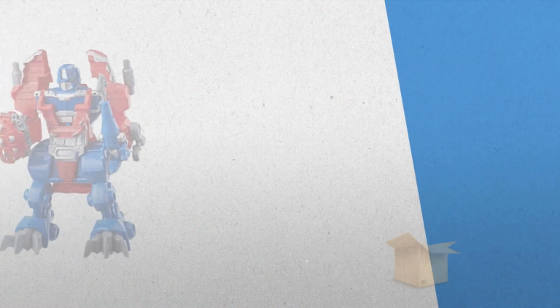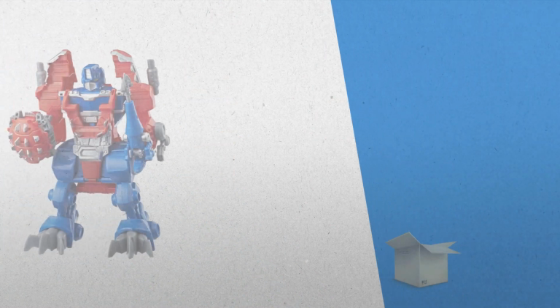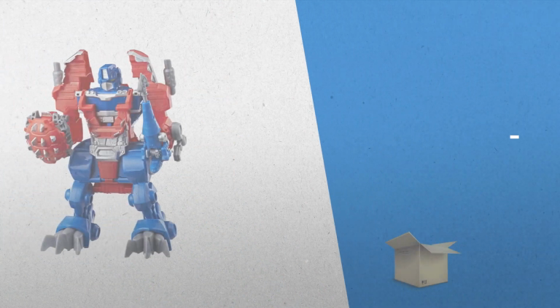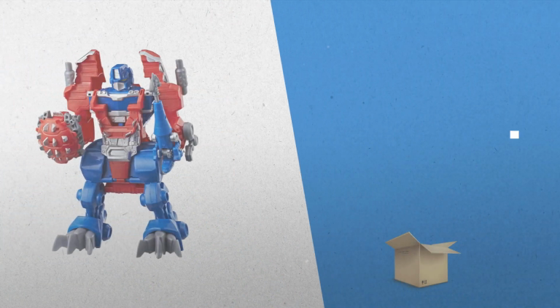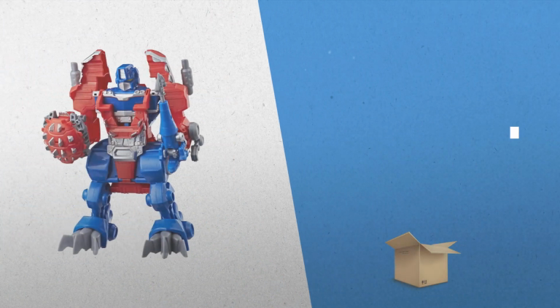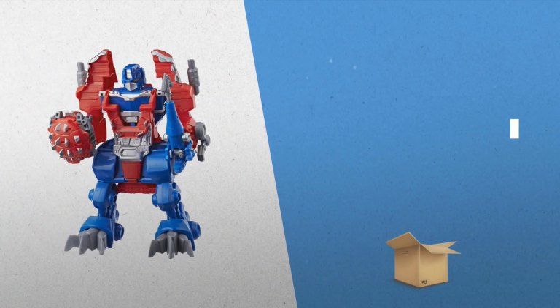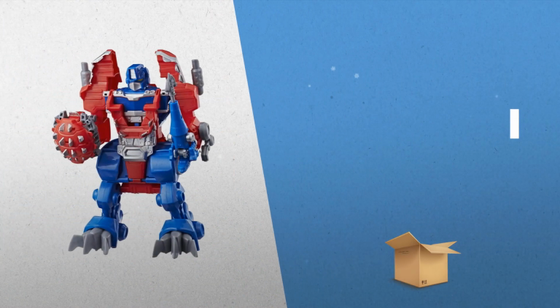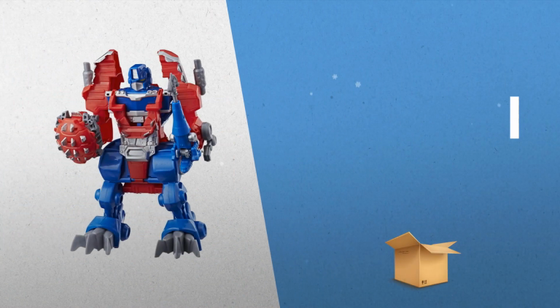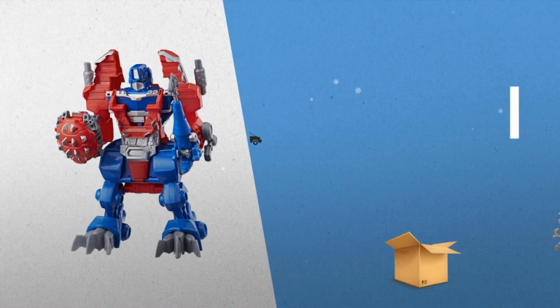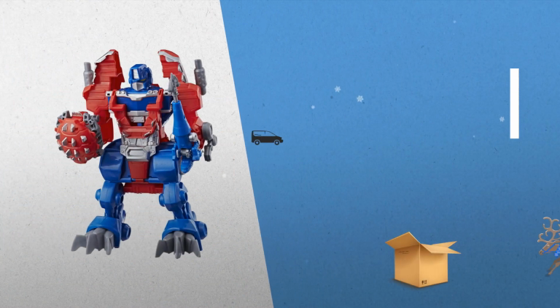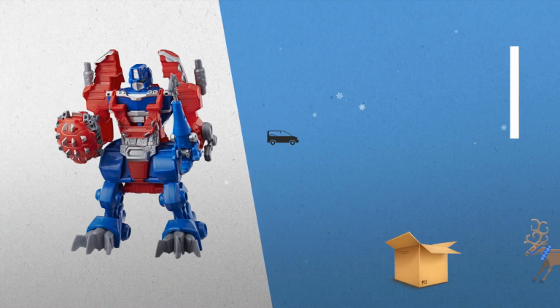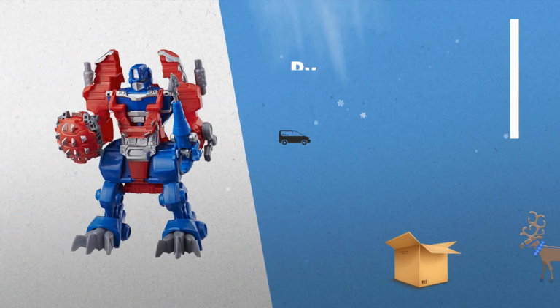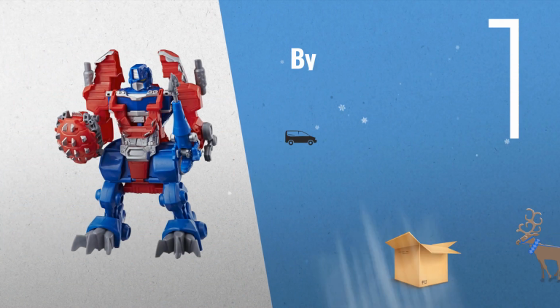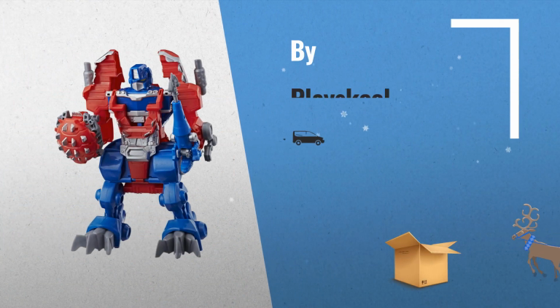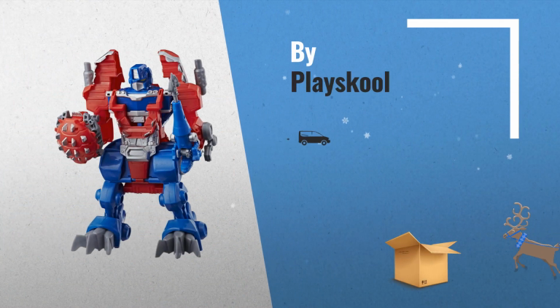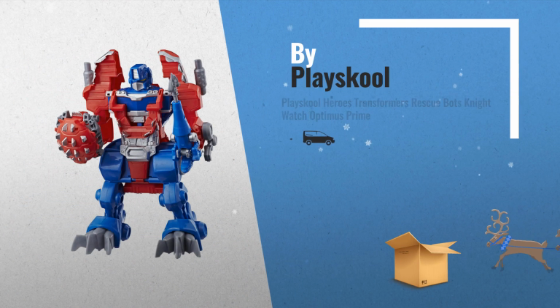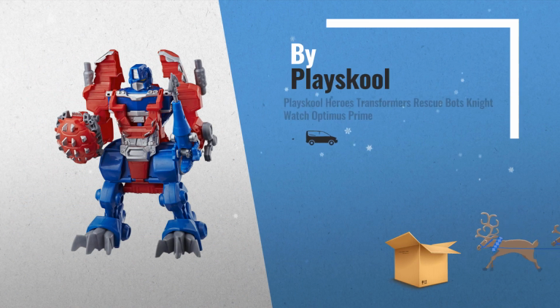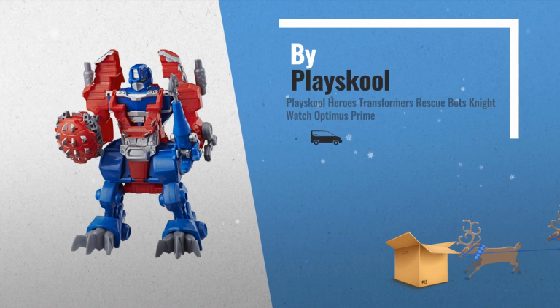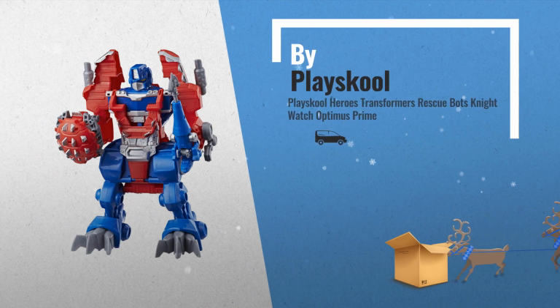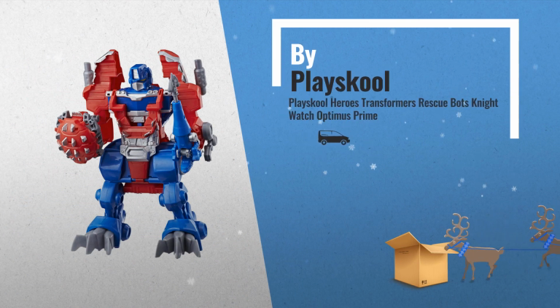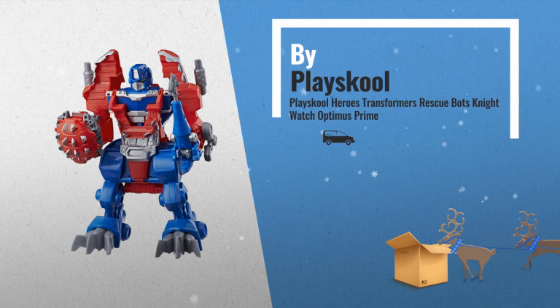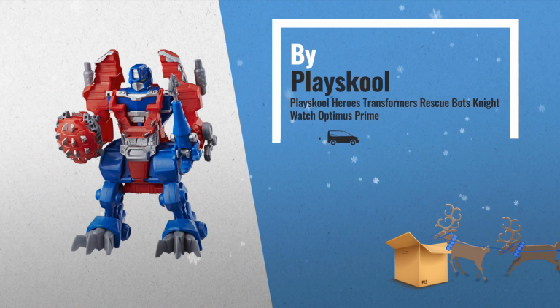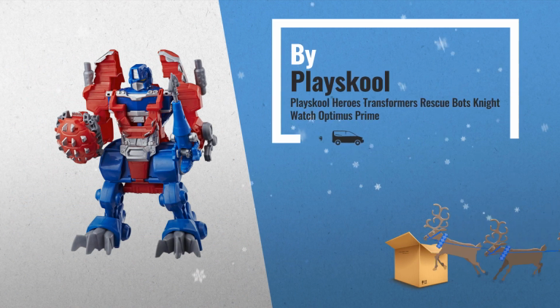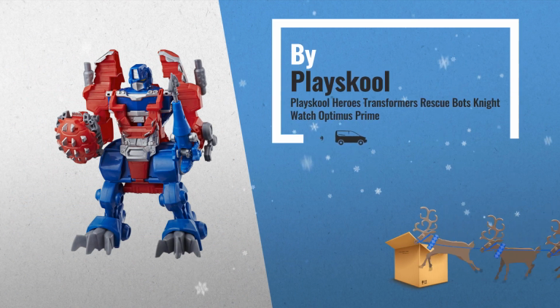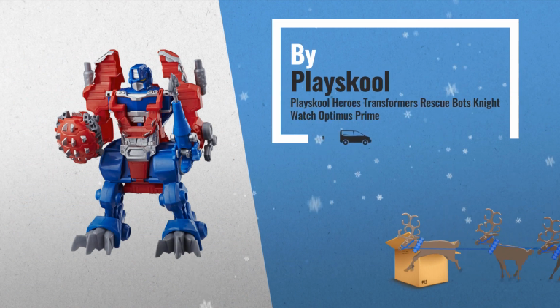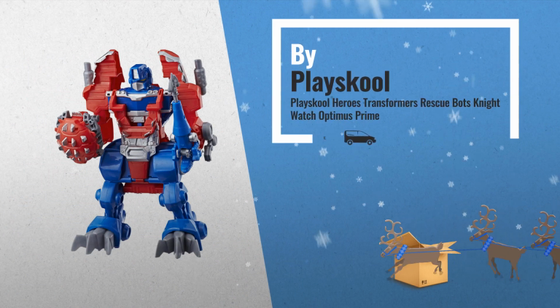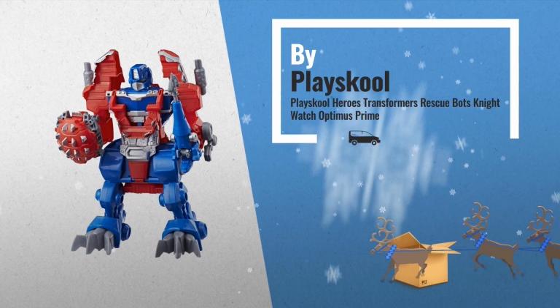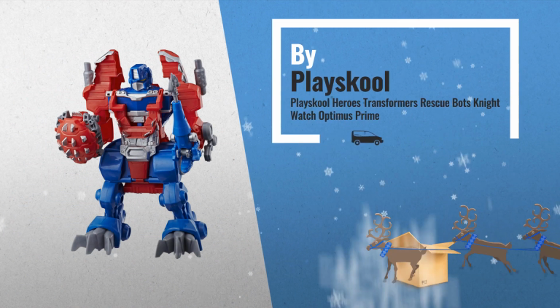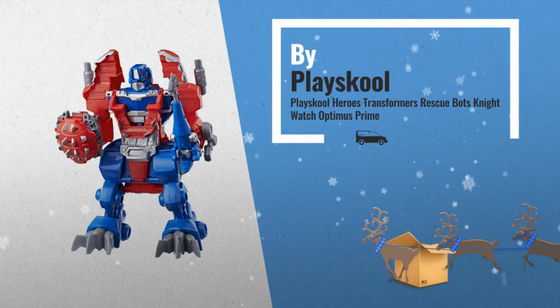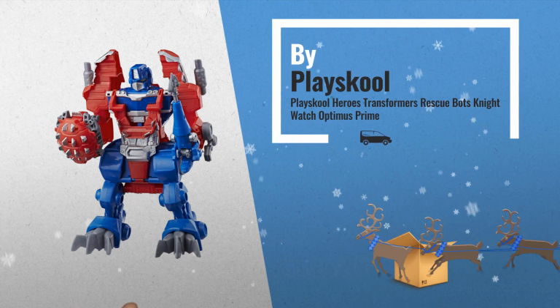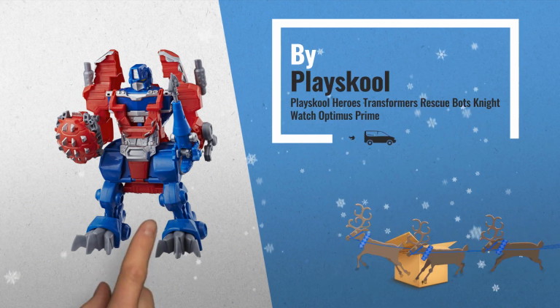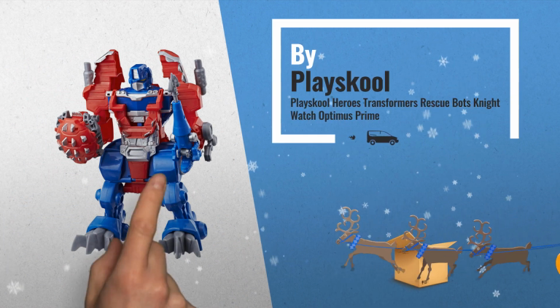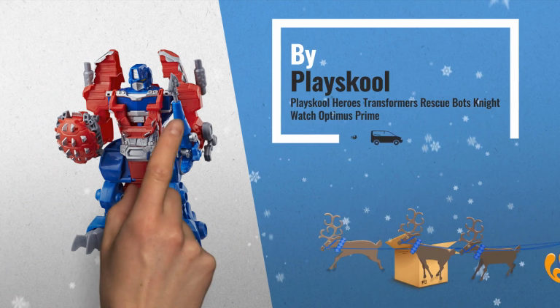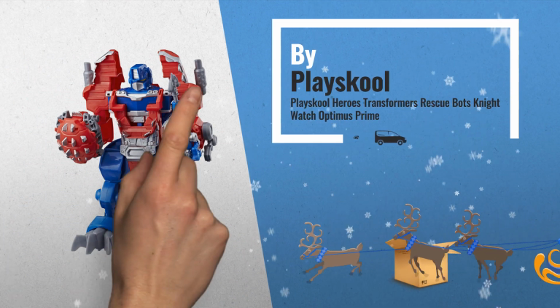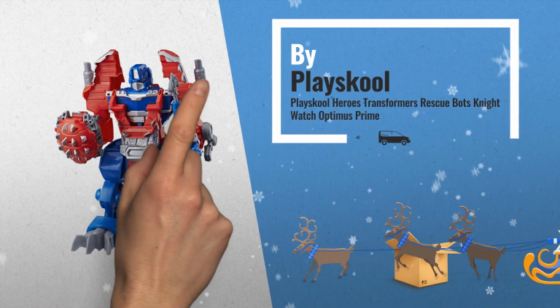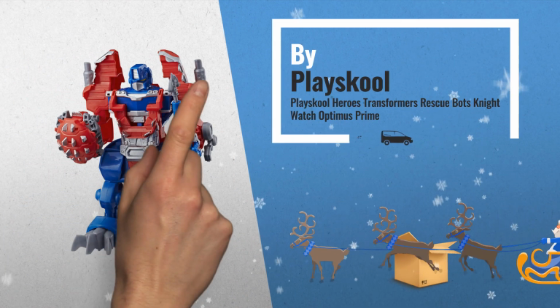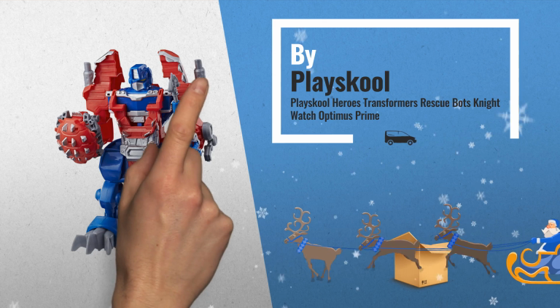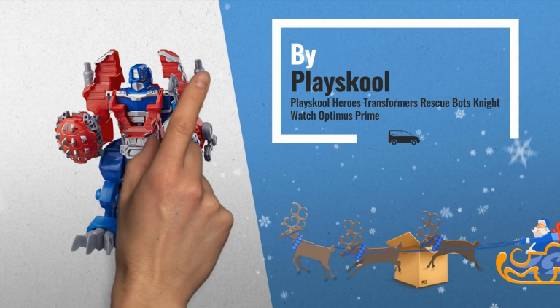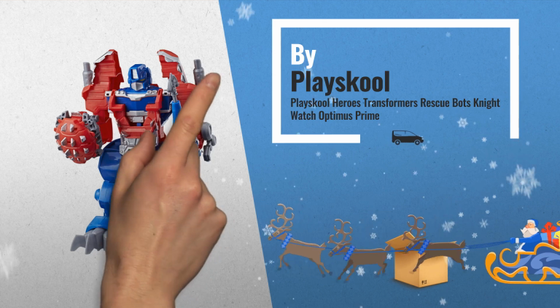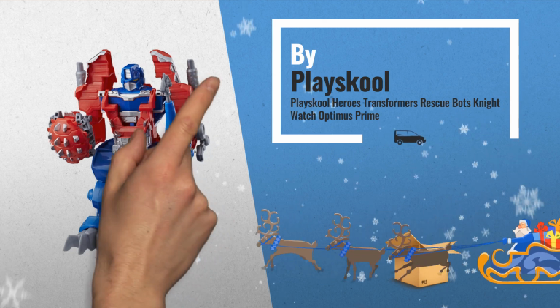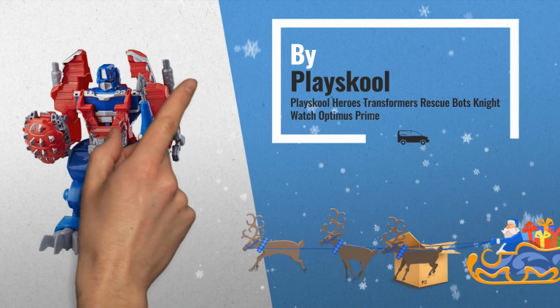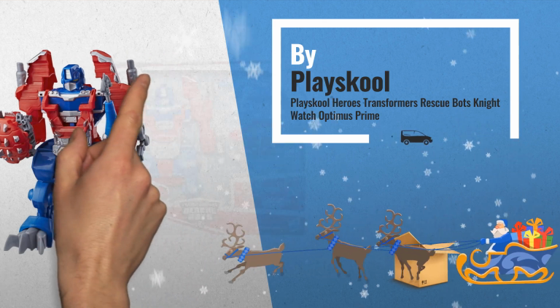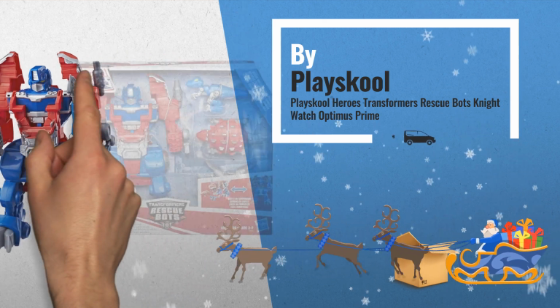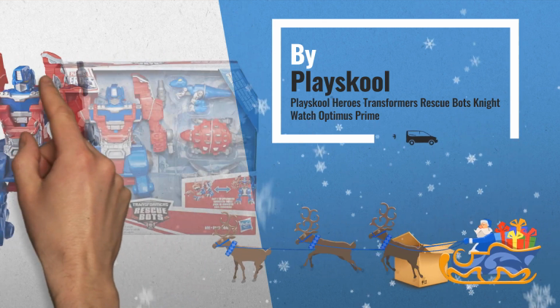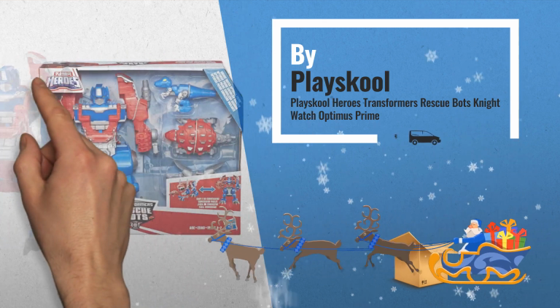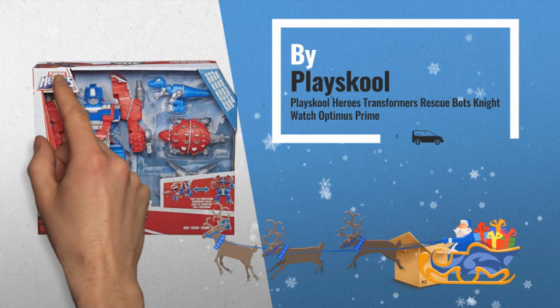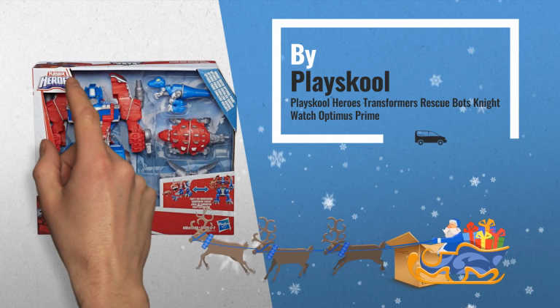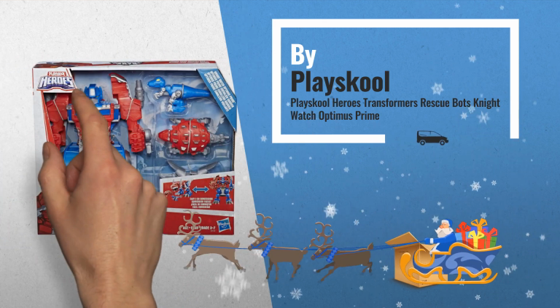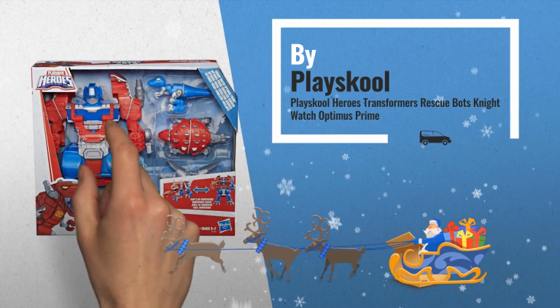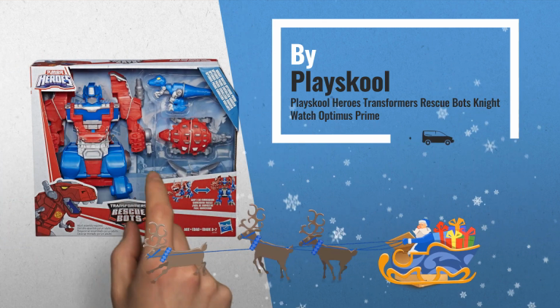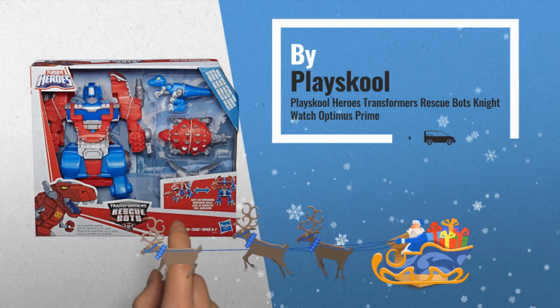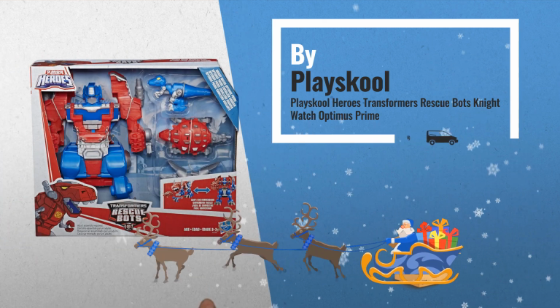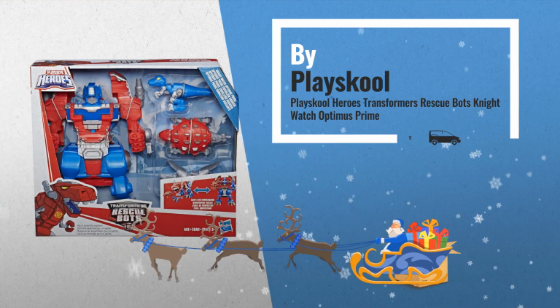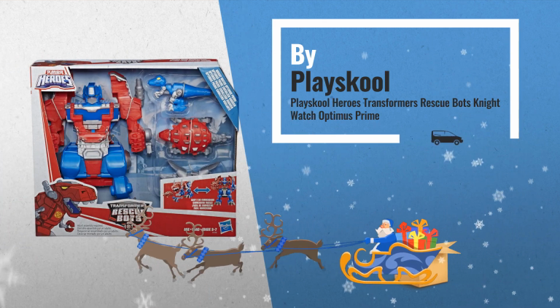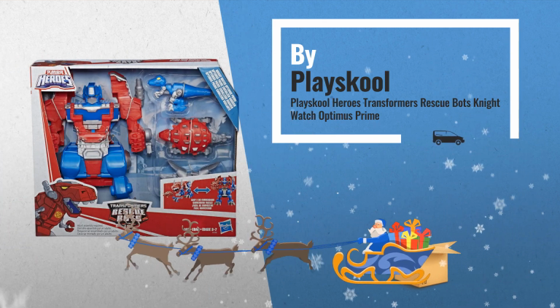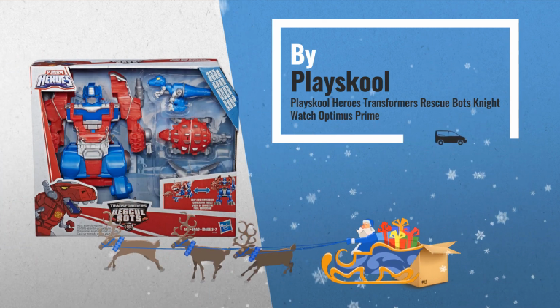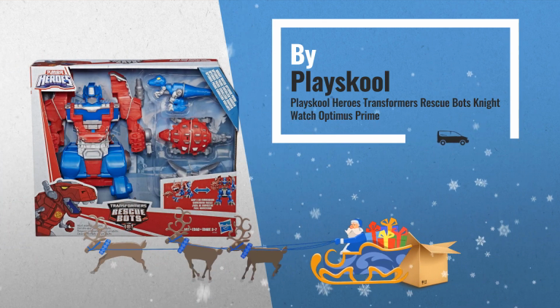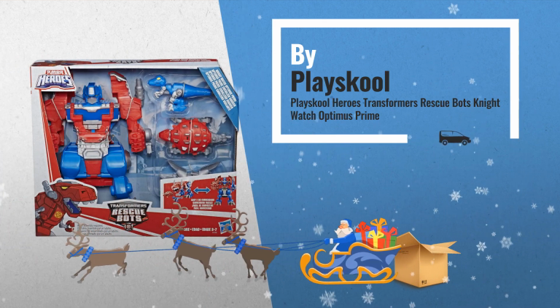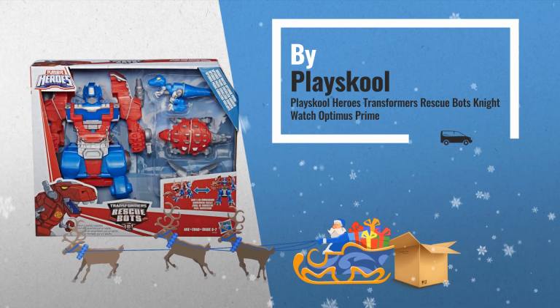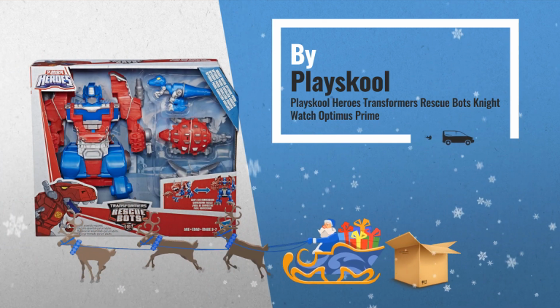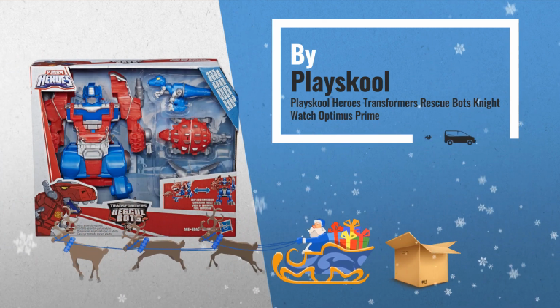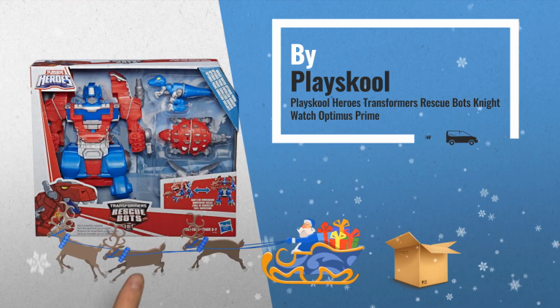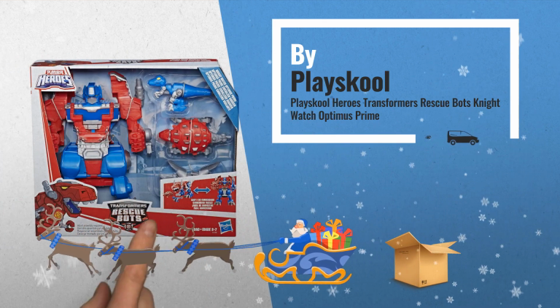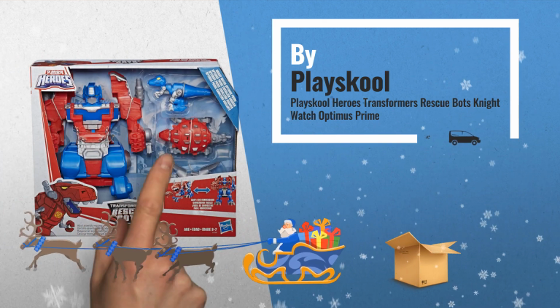Number 4 features Optimus Prime as a two-in-one Knight to Dinosaur. Includes two Mini-Con figures.